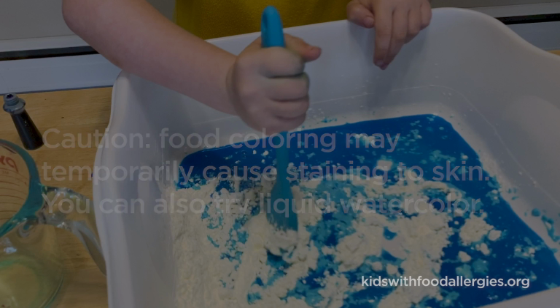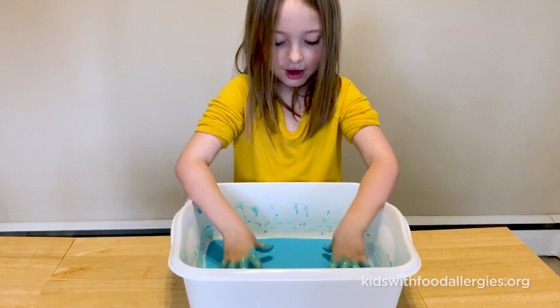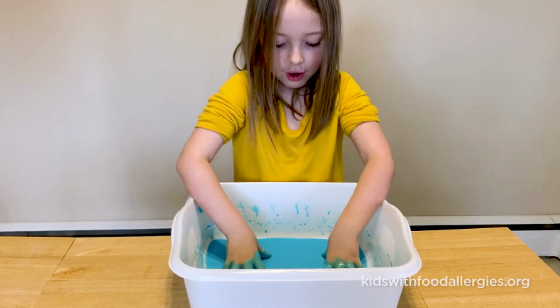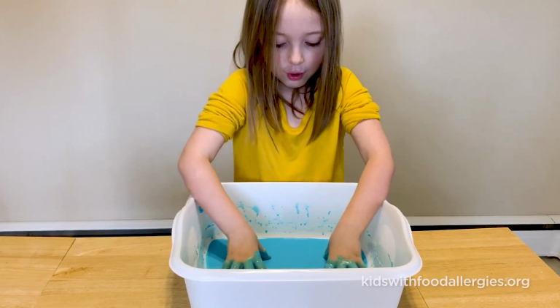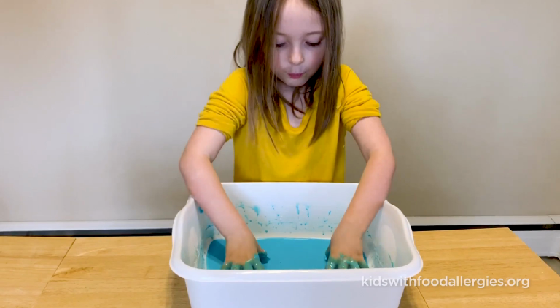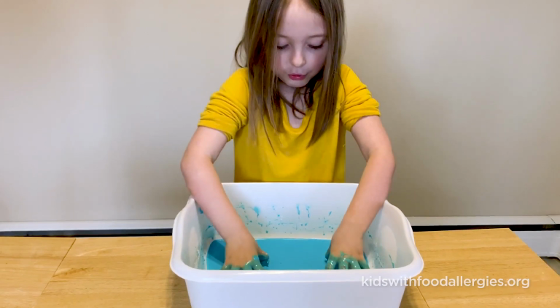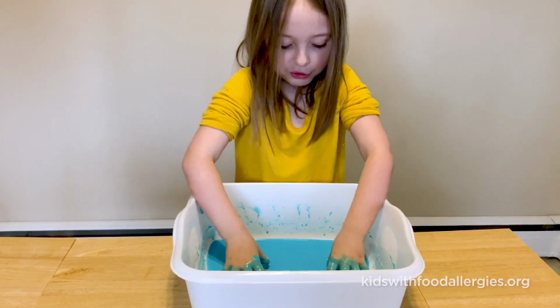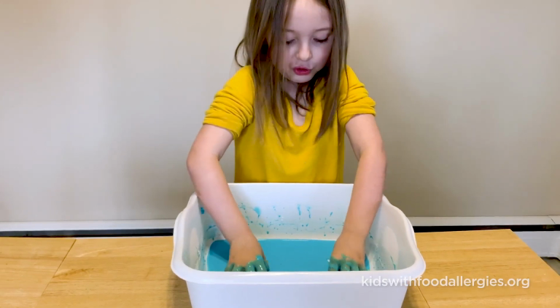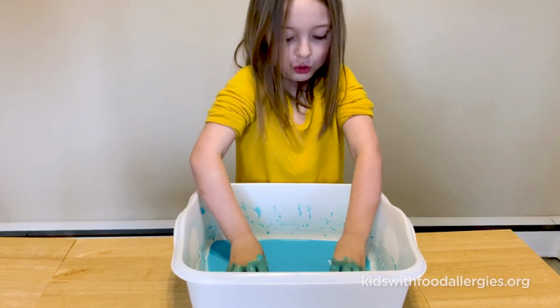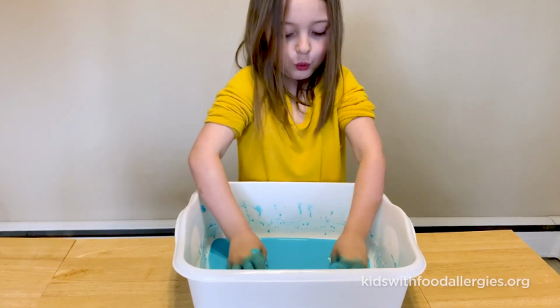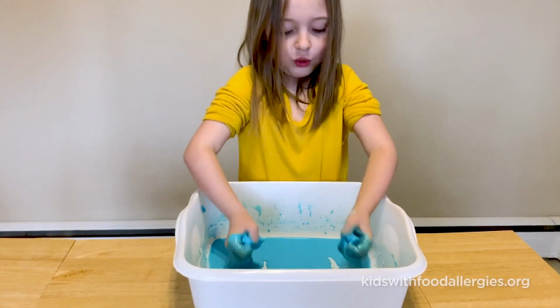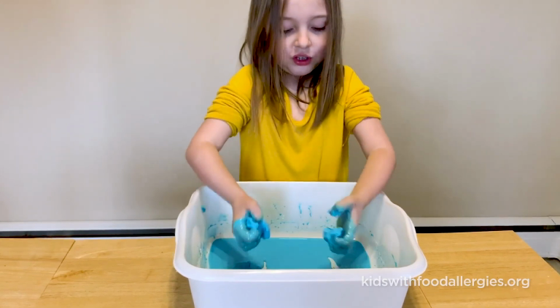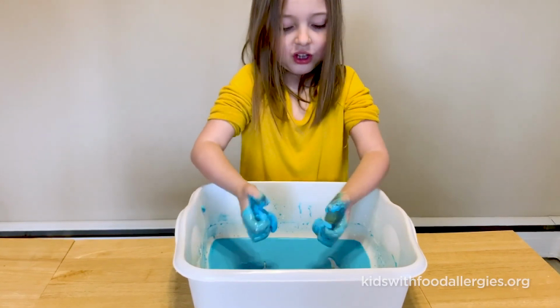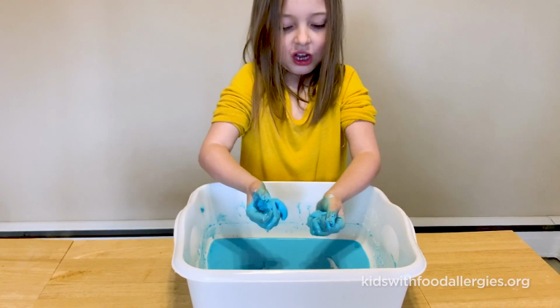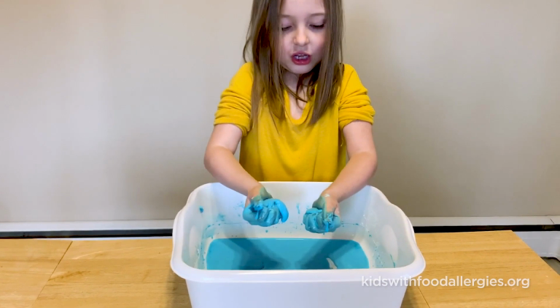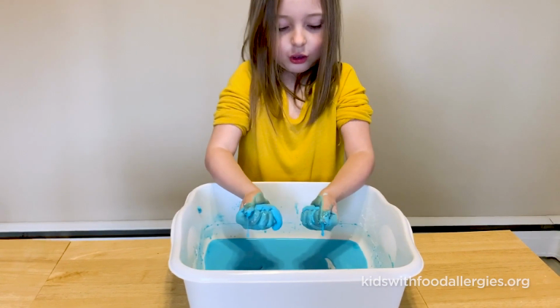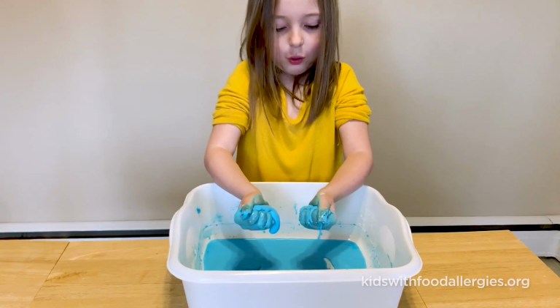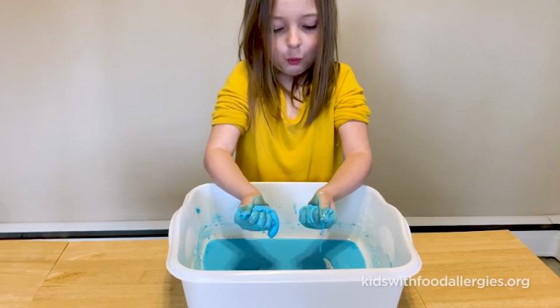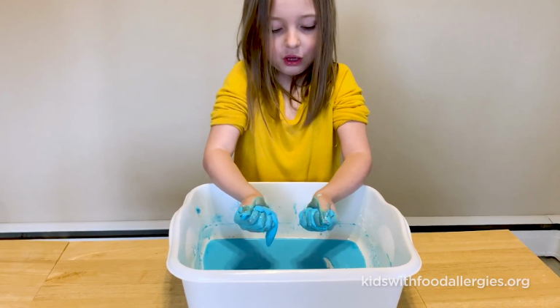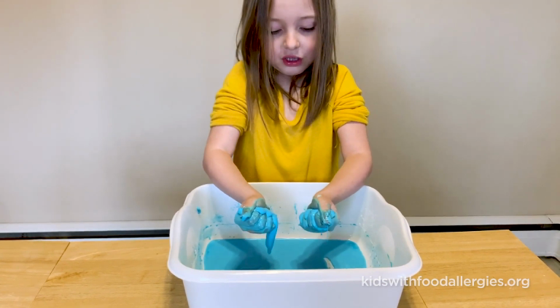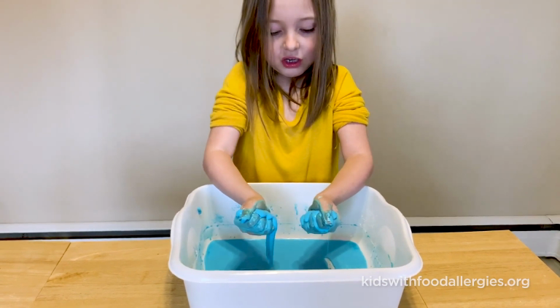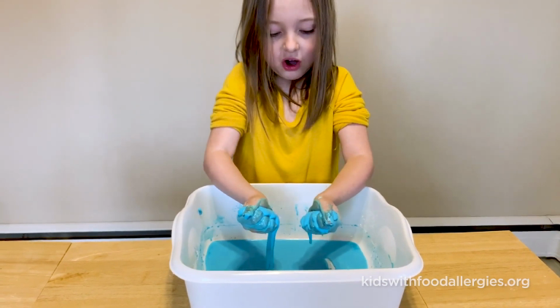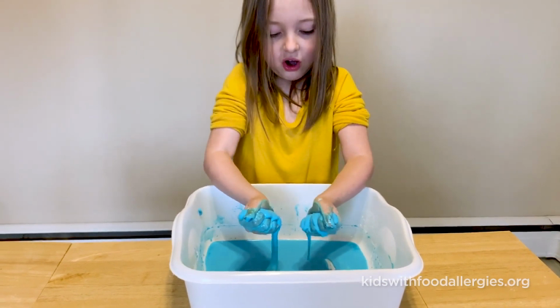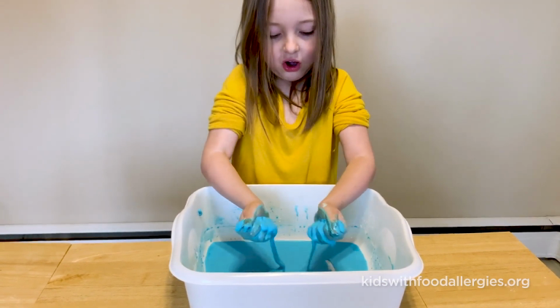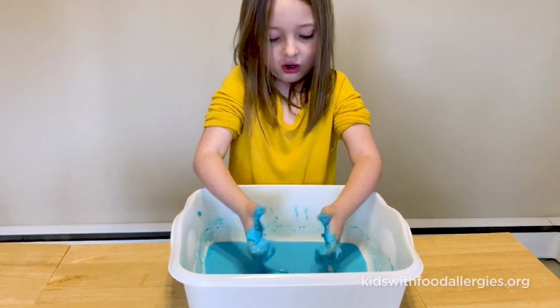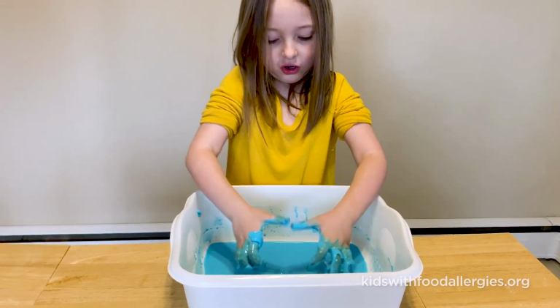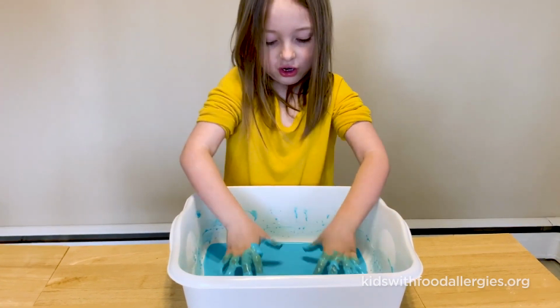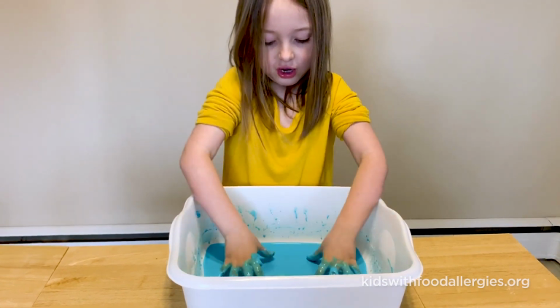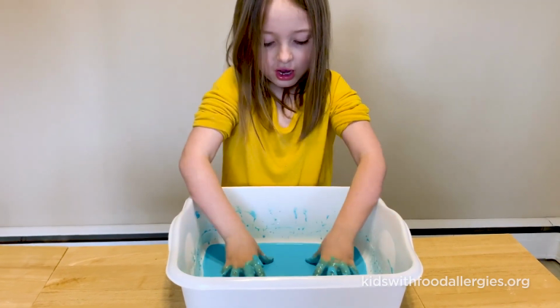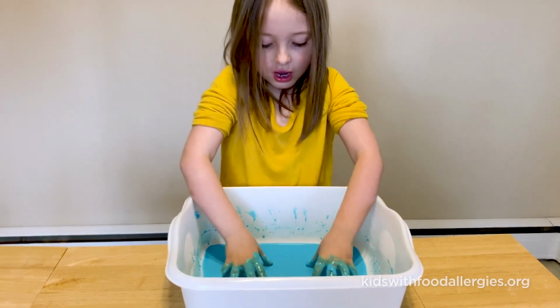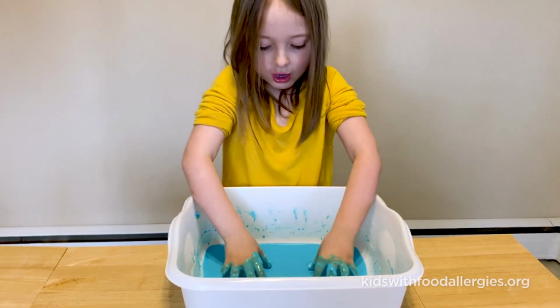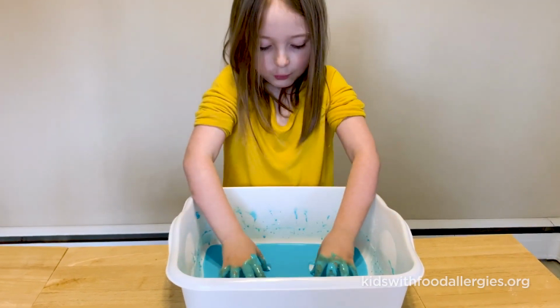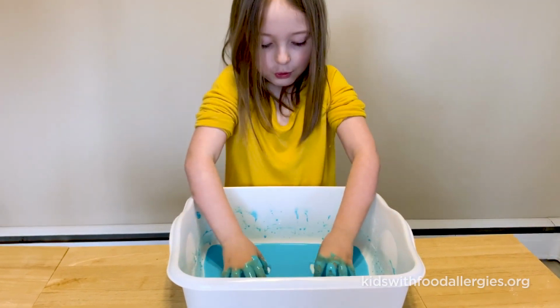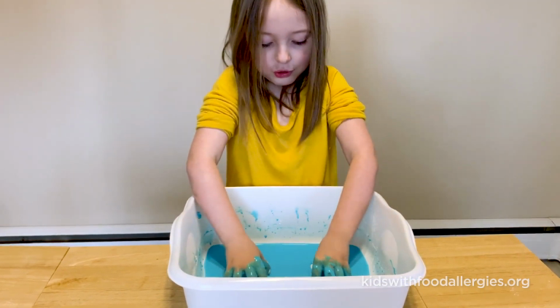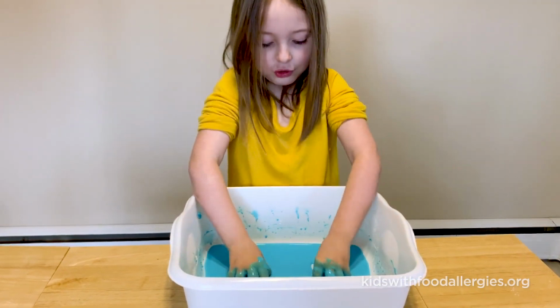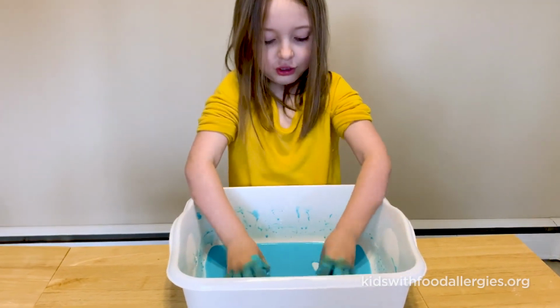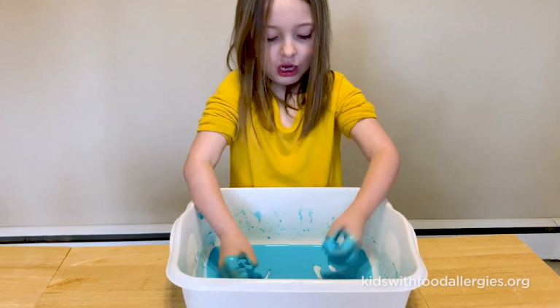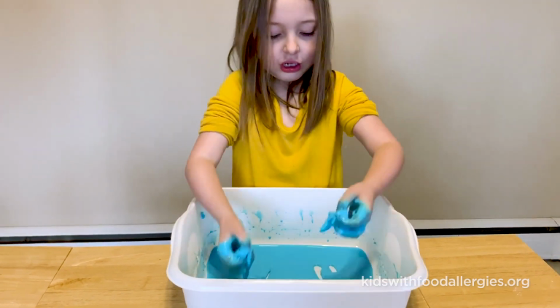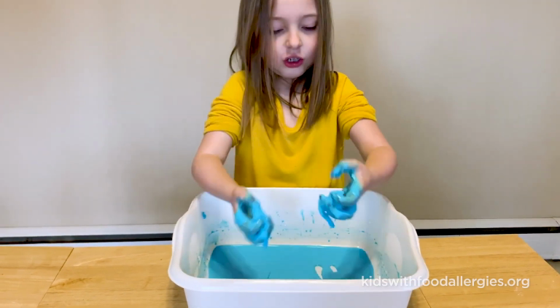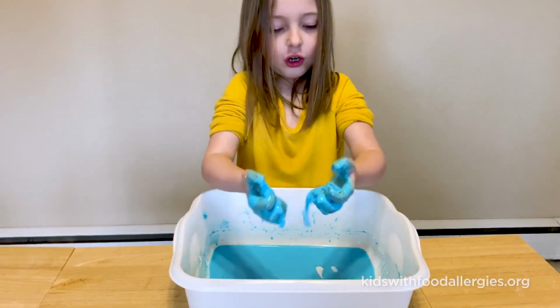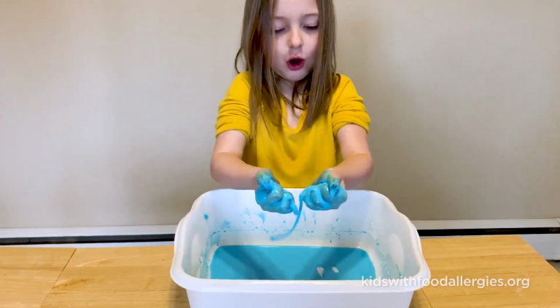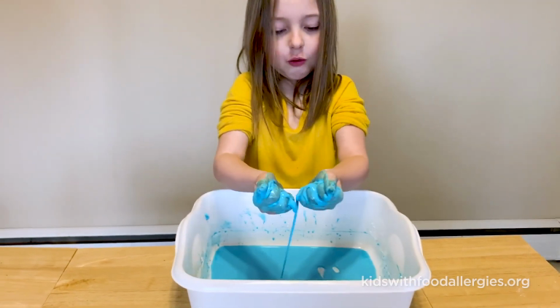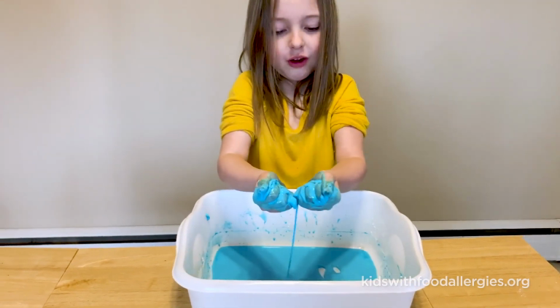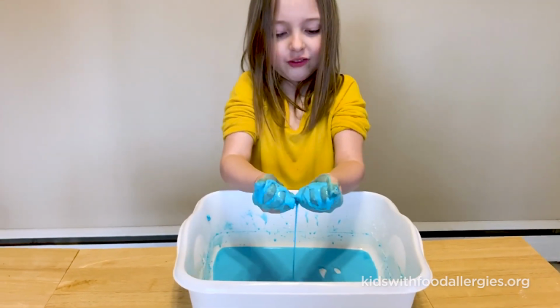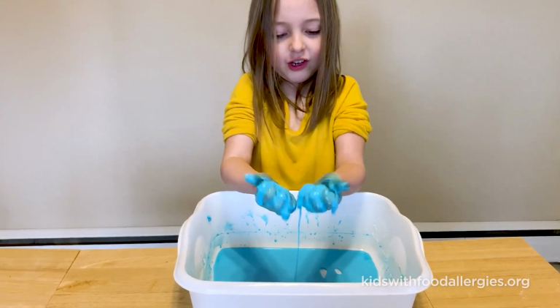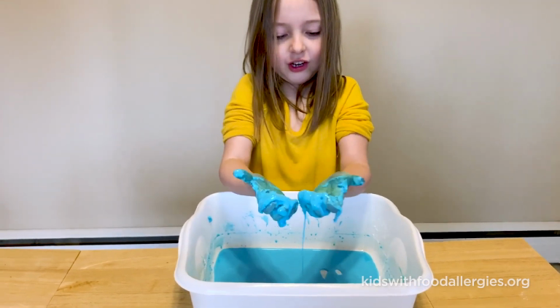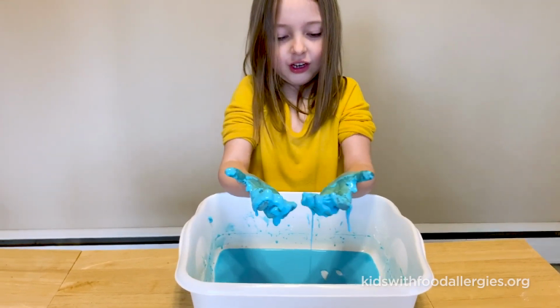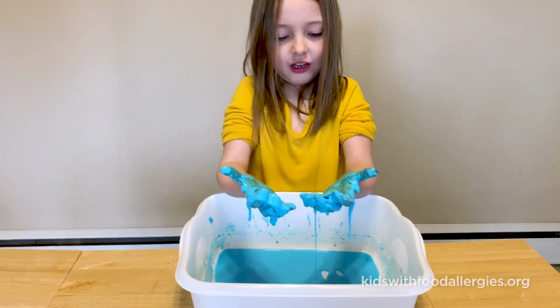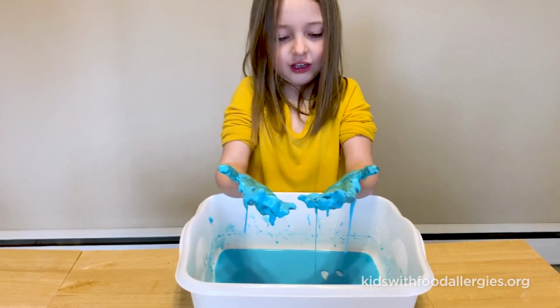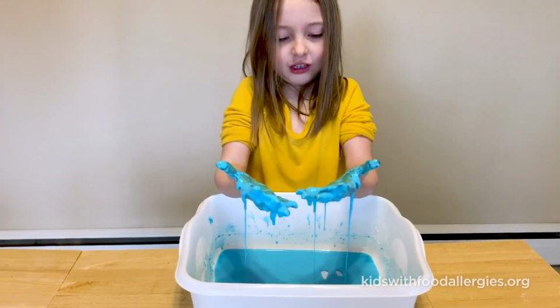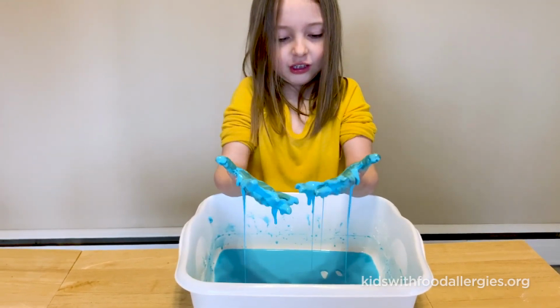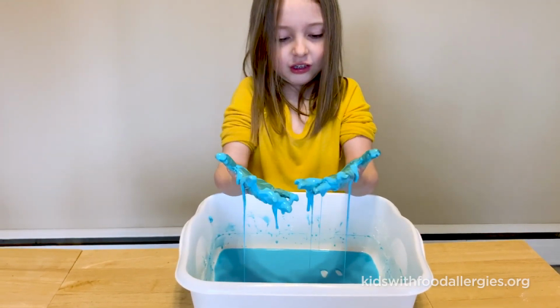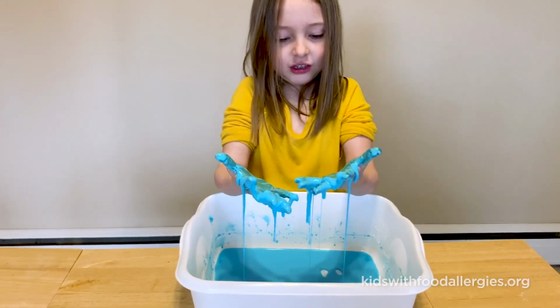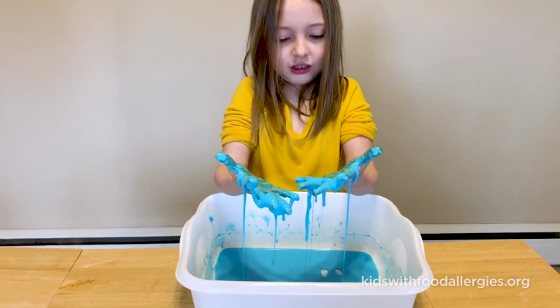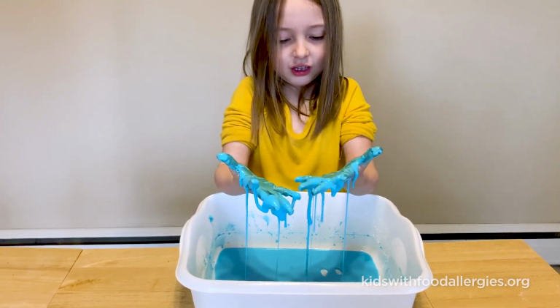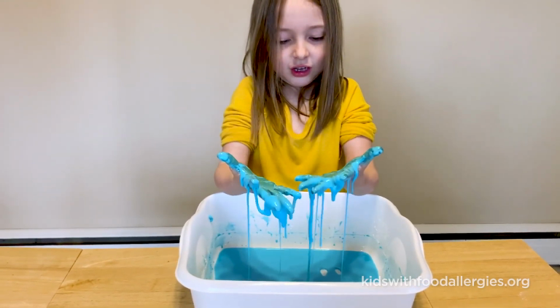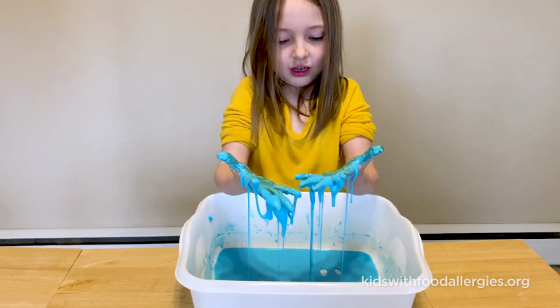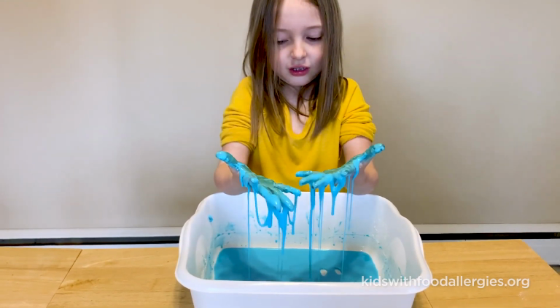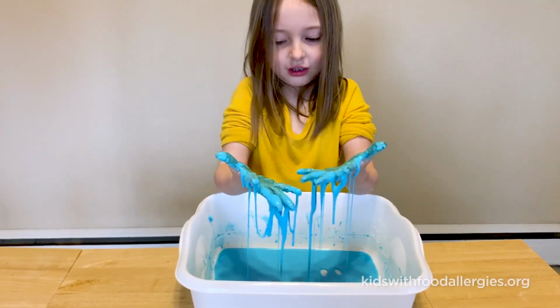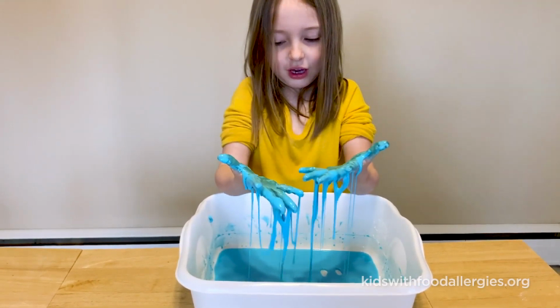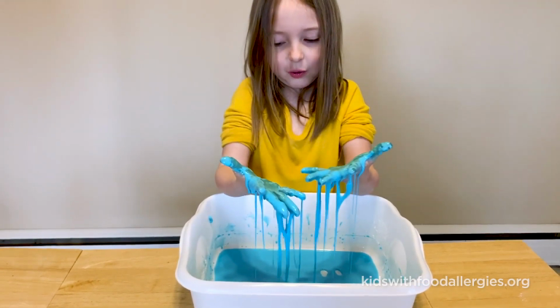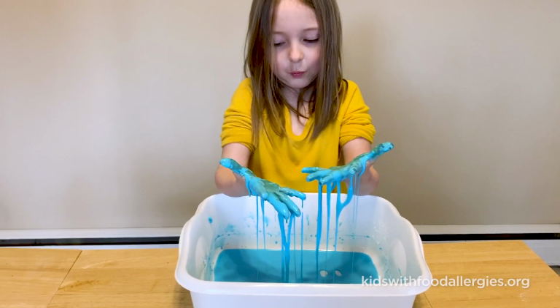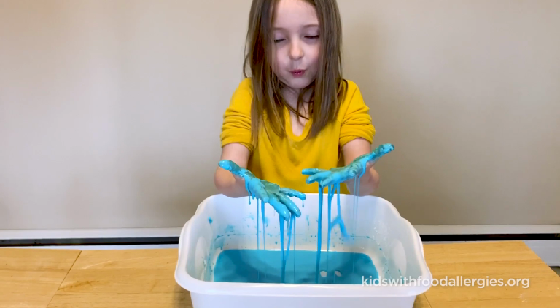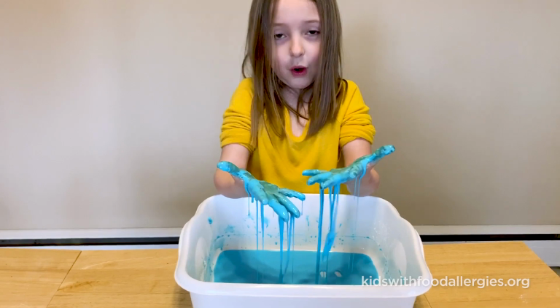When you squeeze it, it's really hard, and when you let go of it, it's like water.